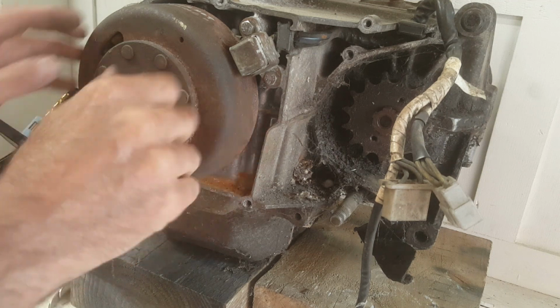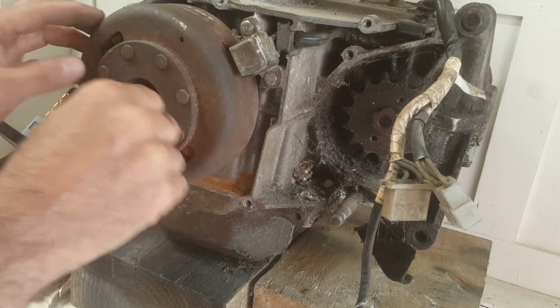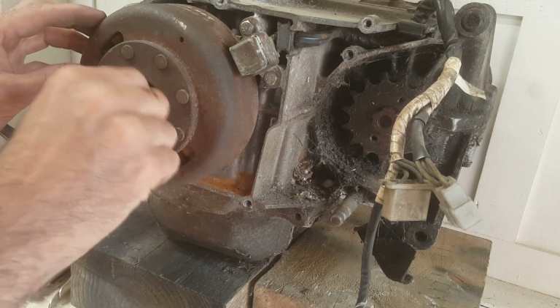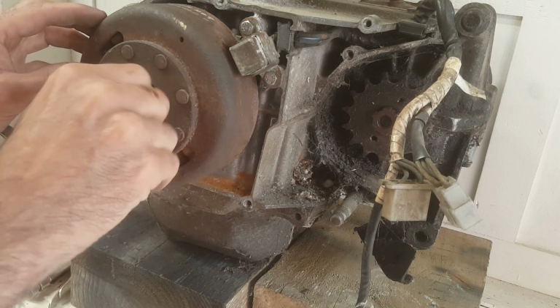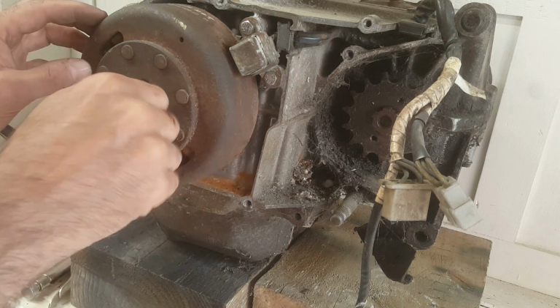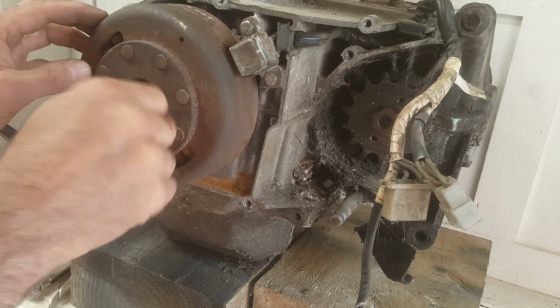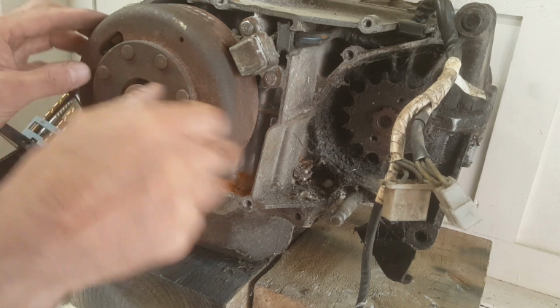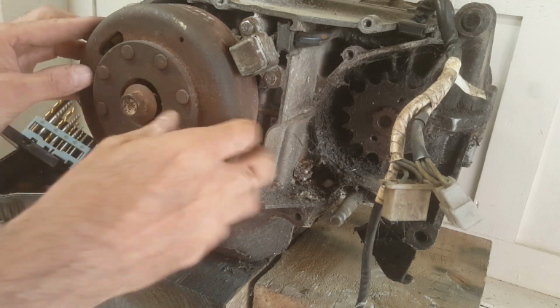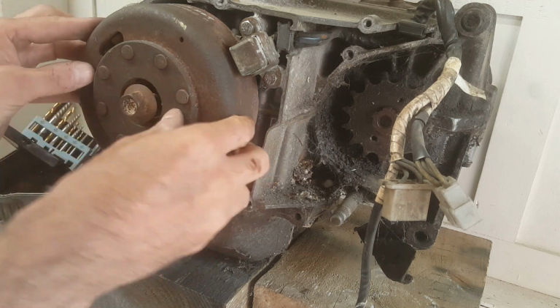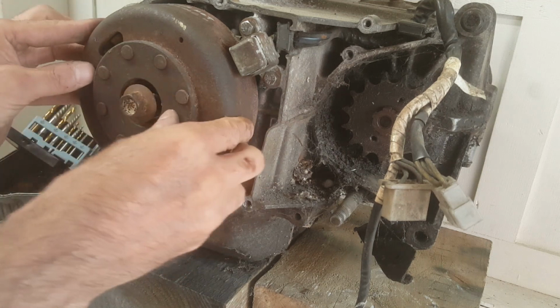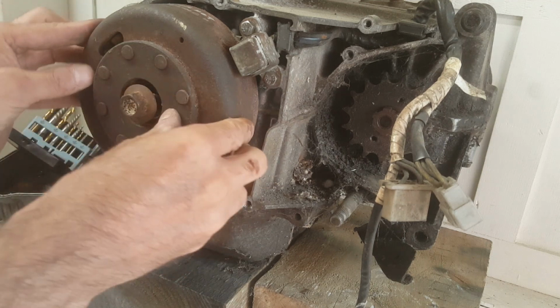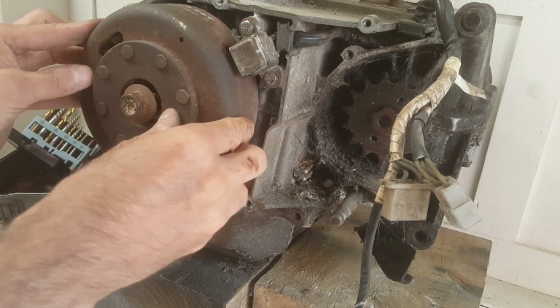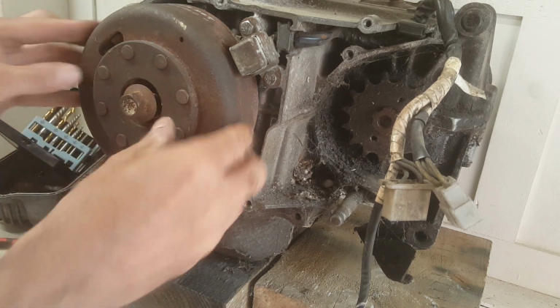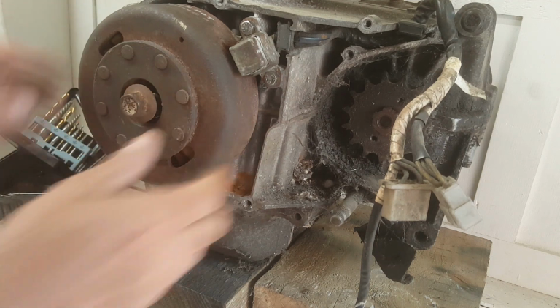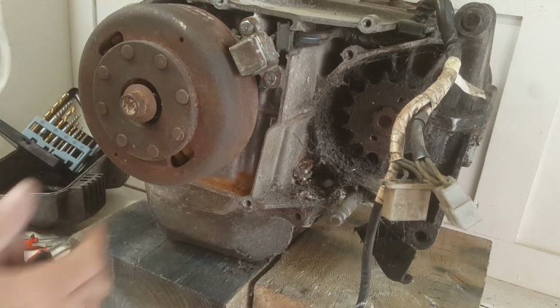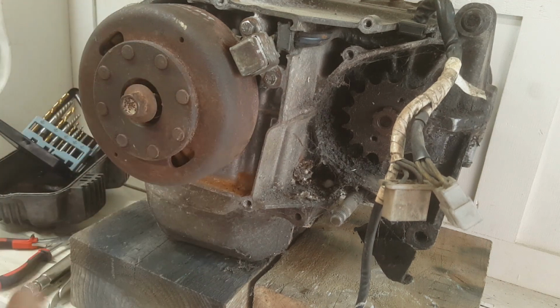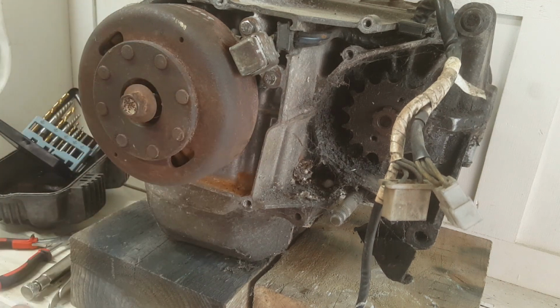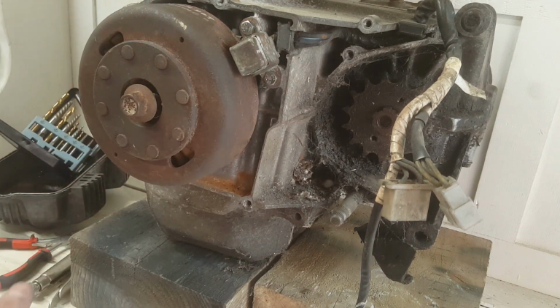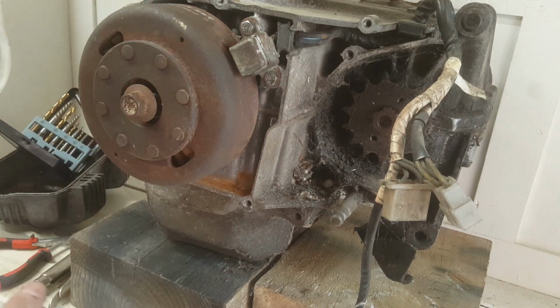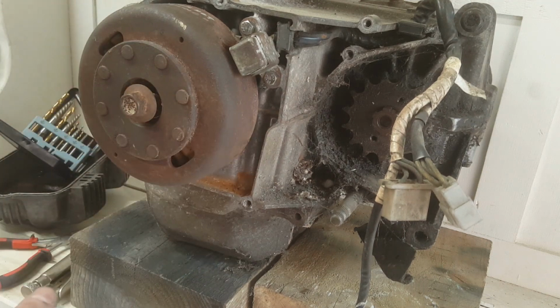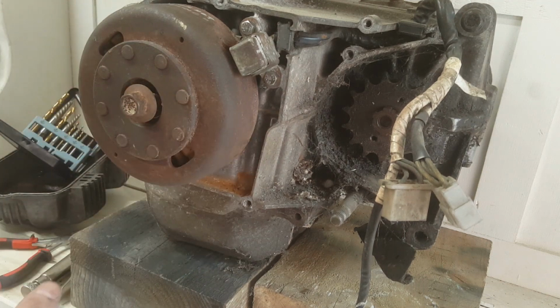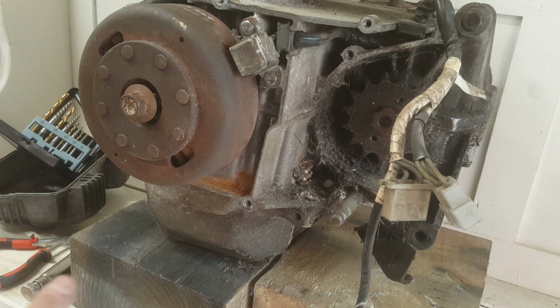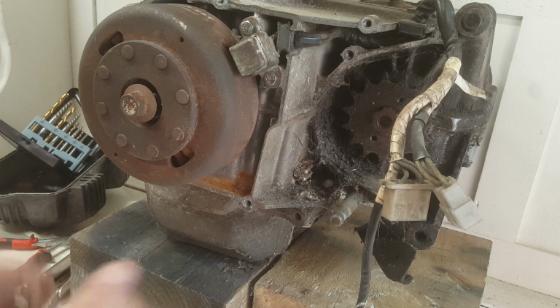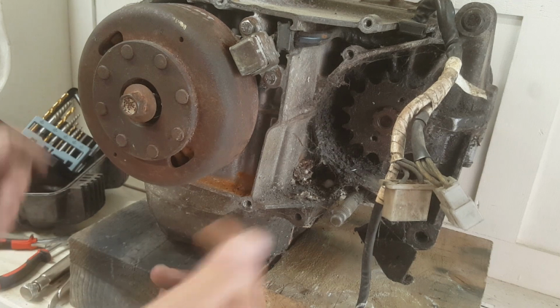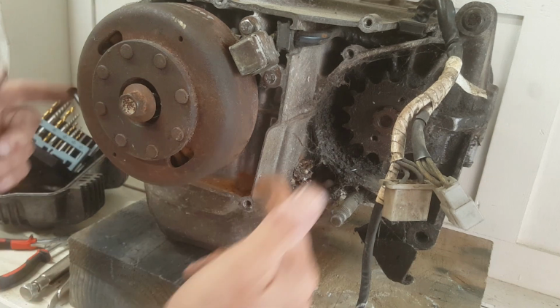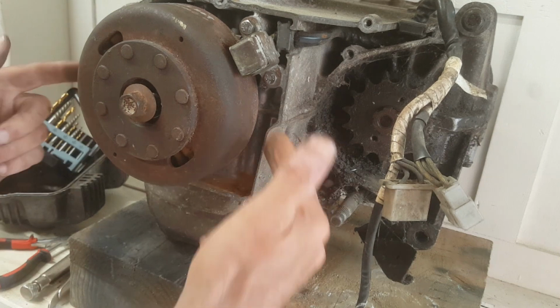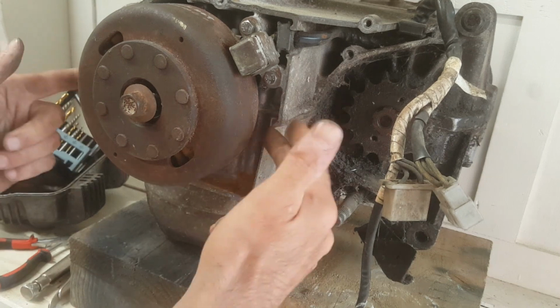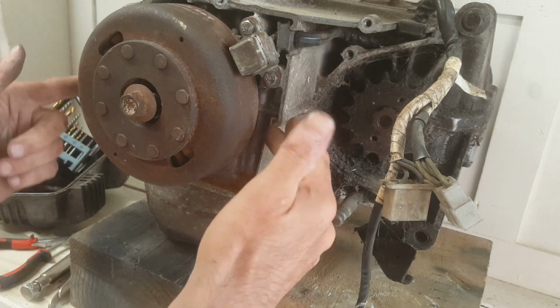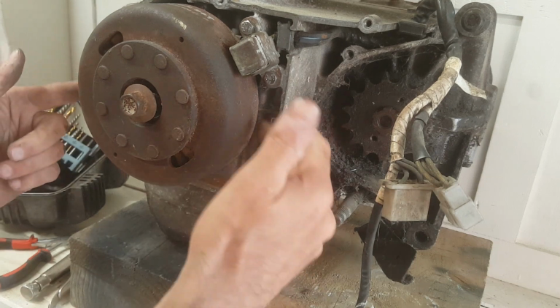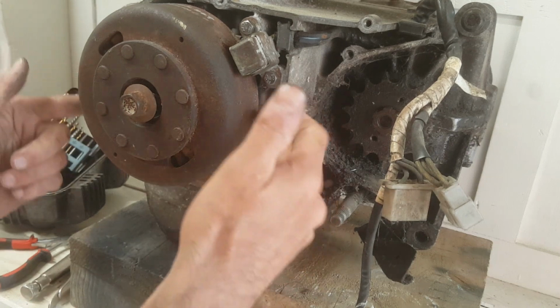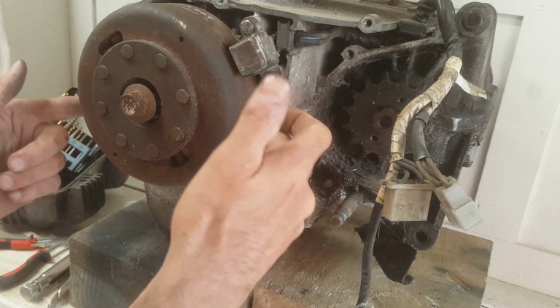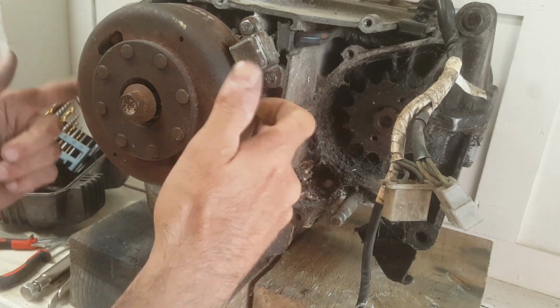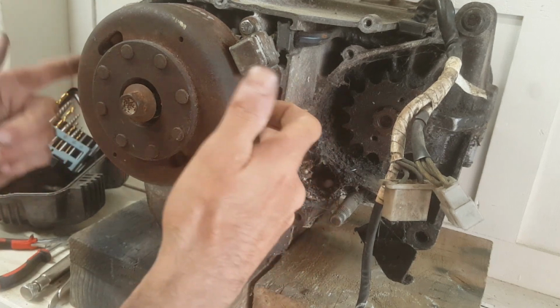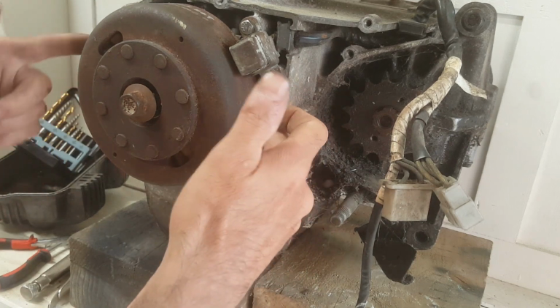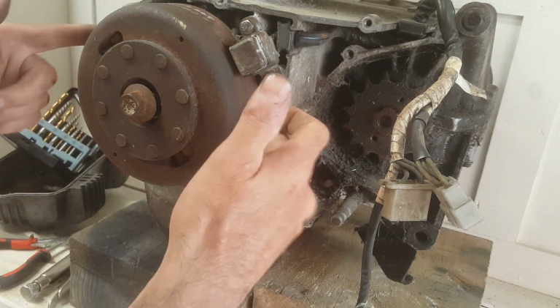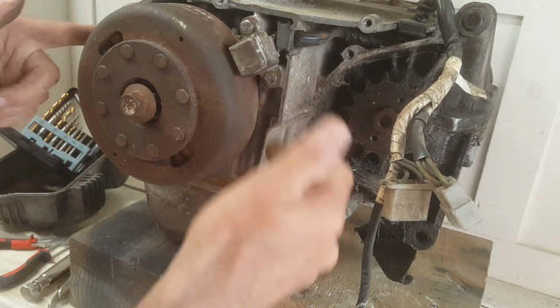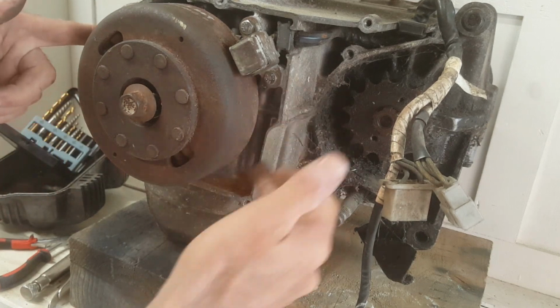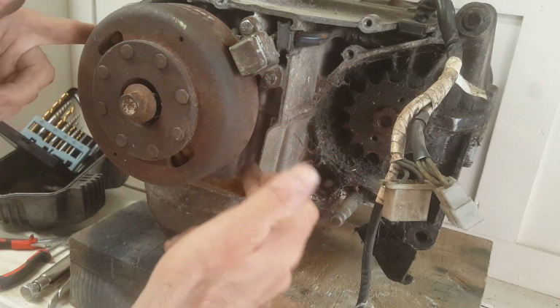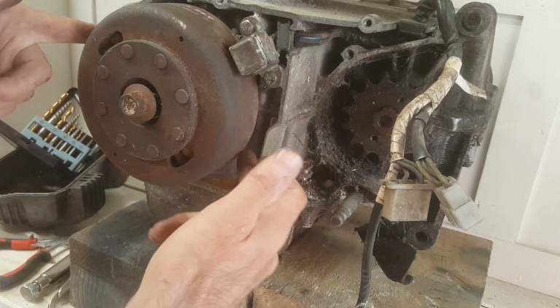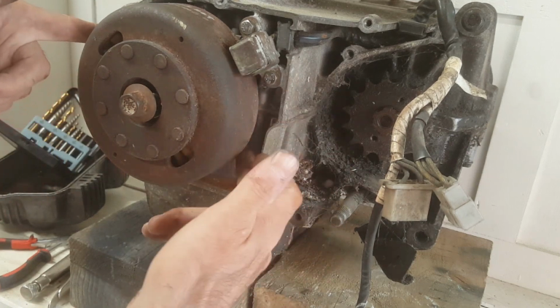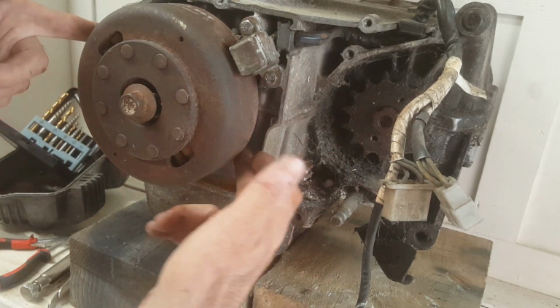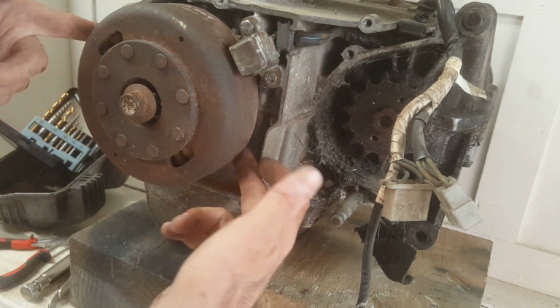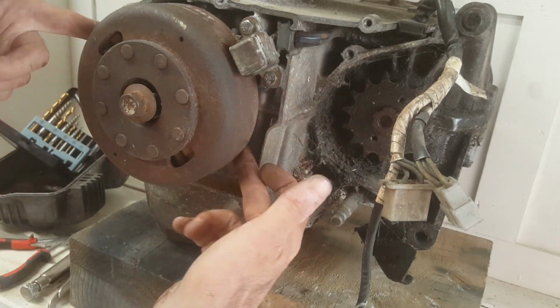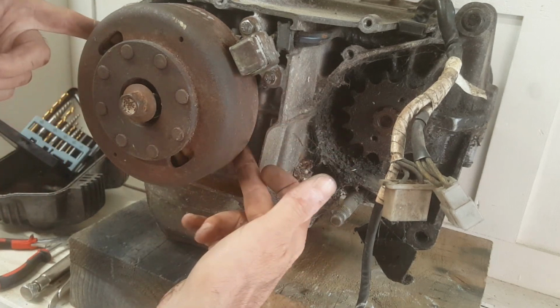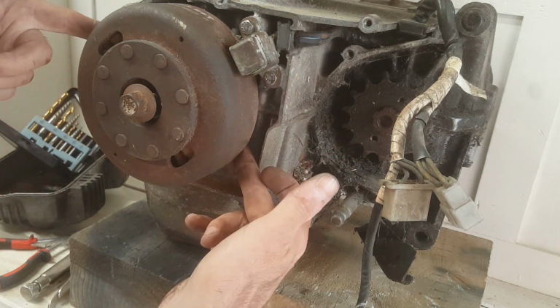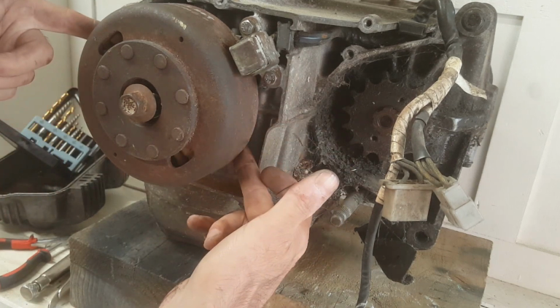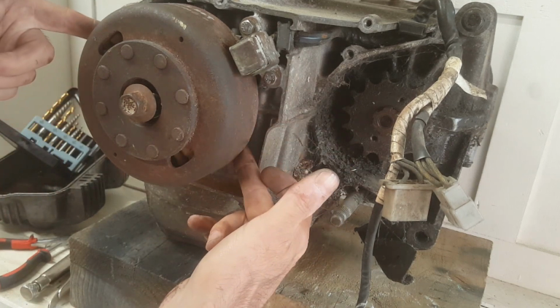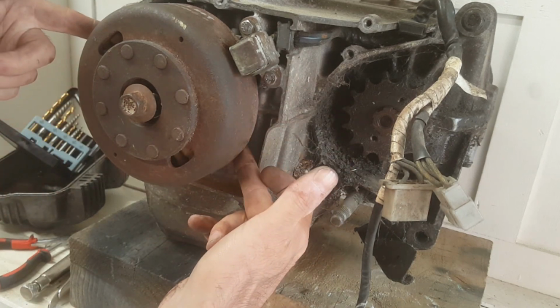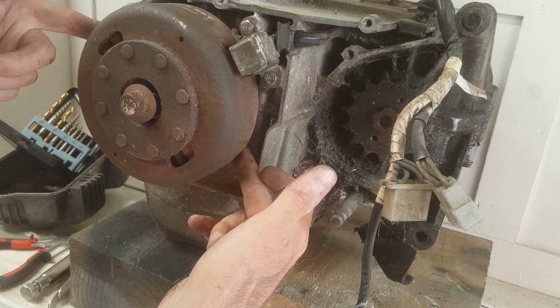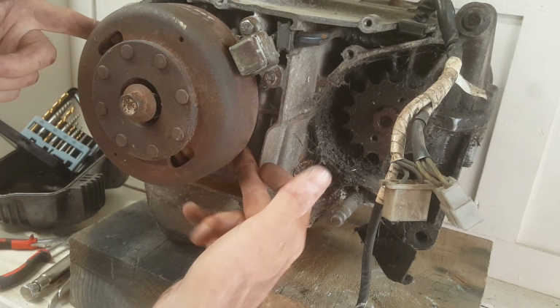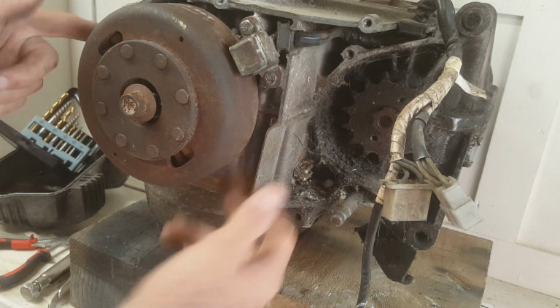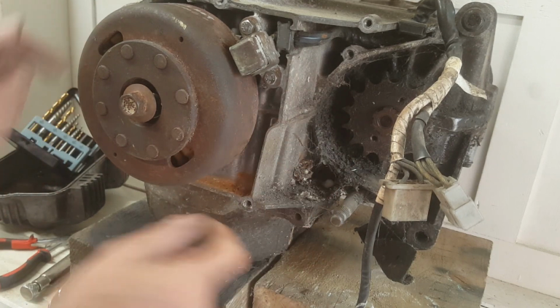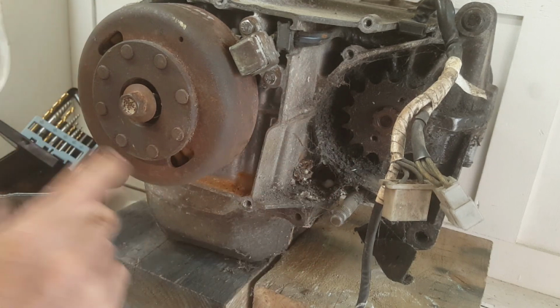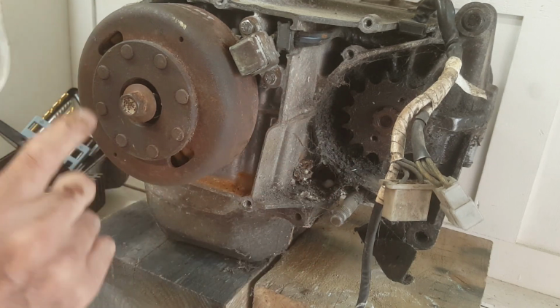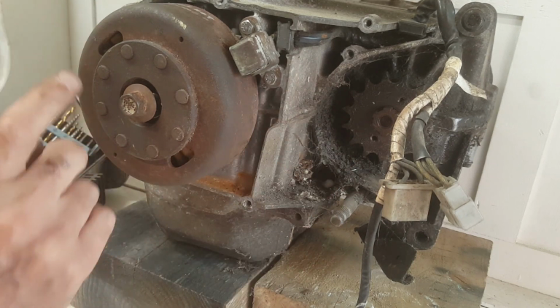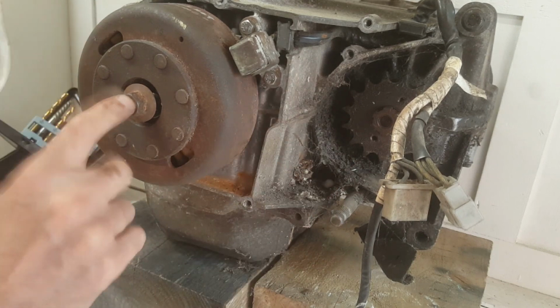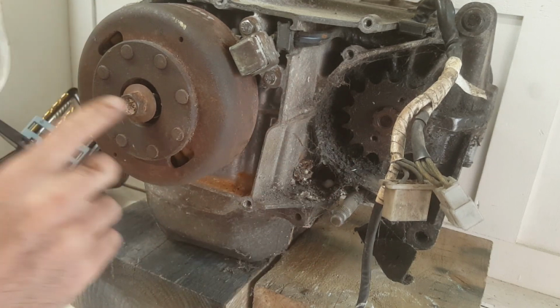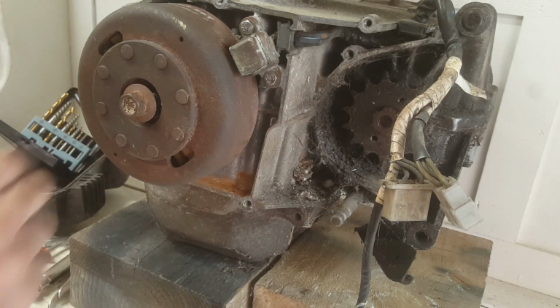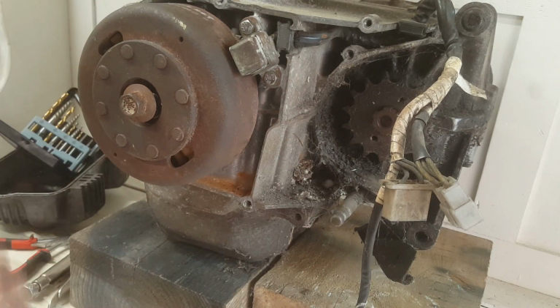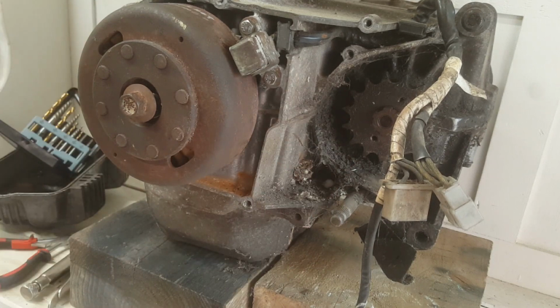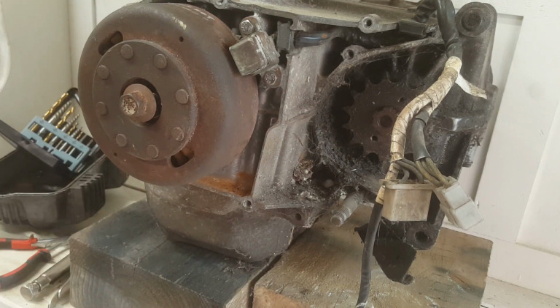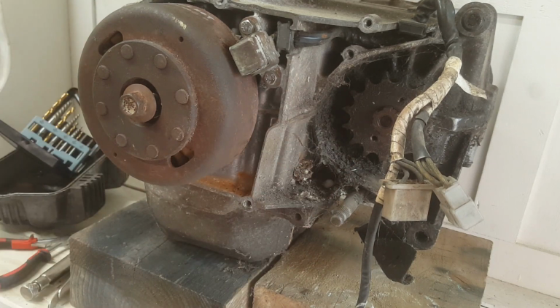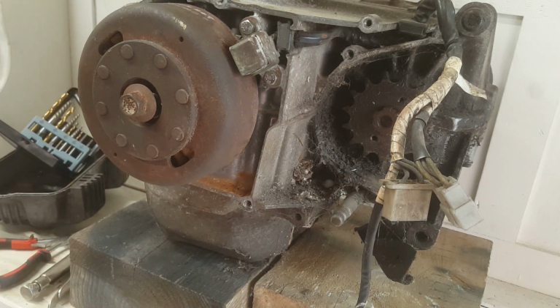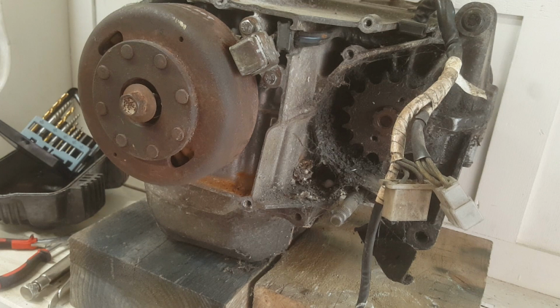Trying to get some pressure underneath the sides of the flywheel and give it a good tap. I need three hands for this next job — wish me luck.